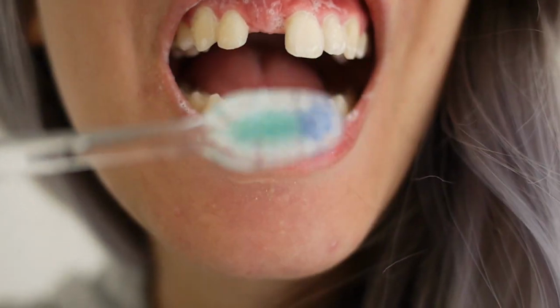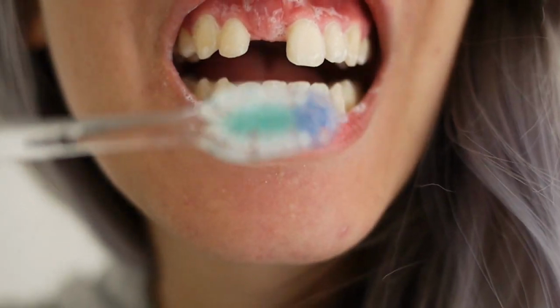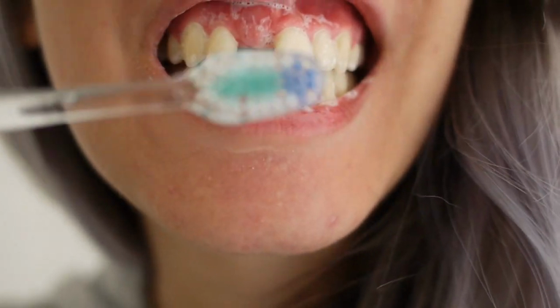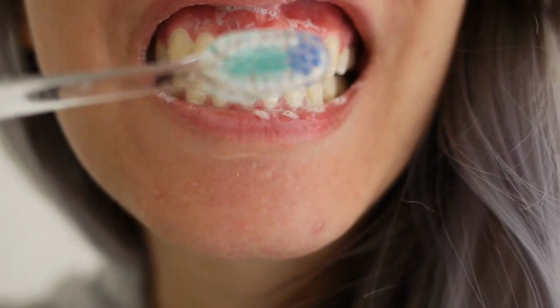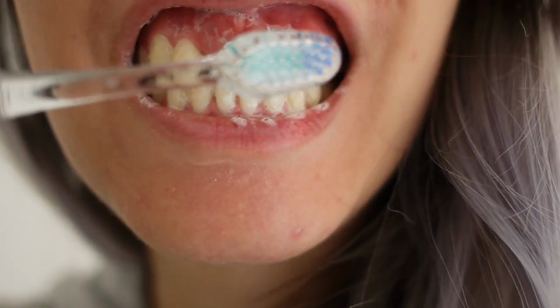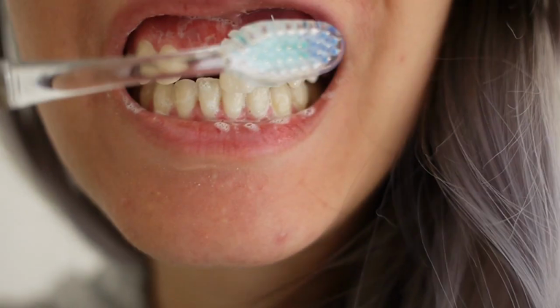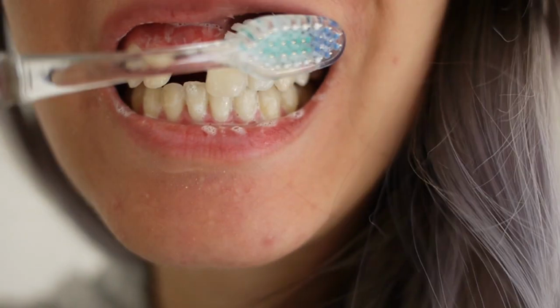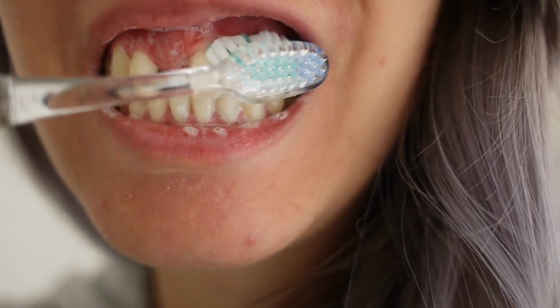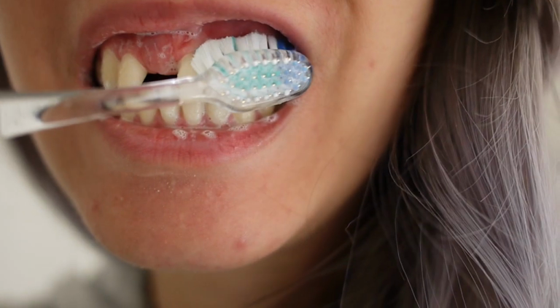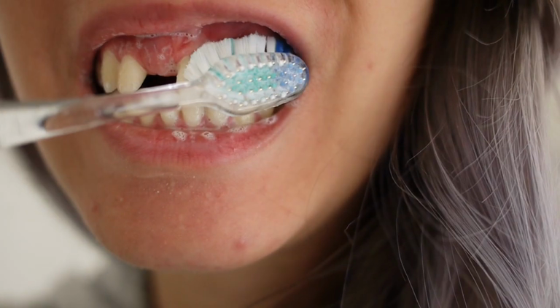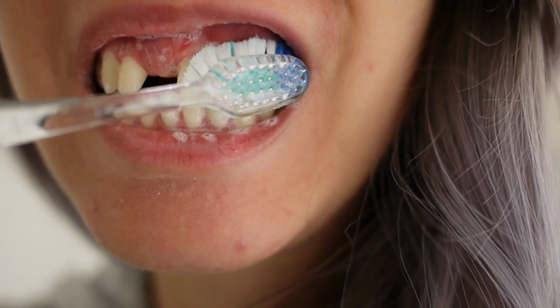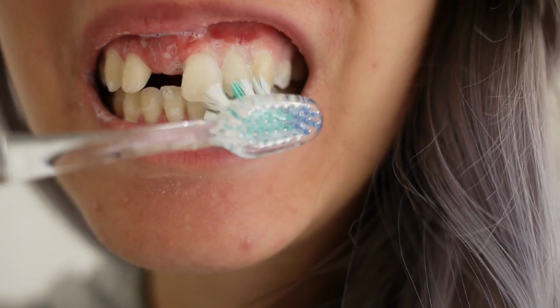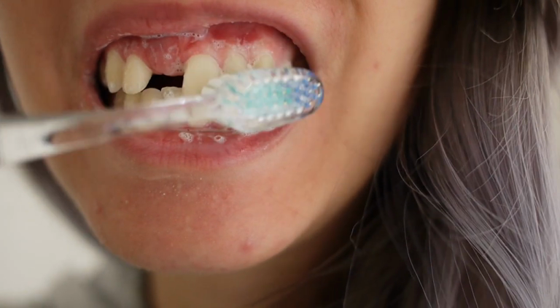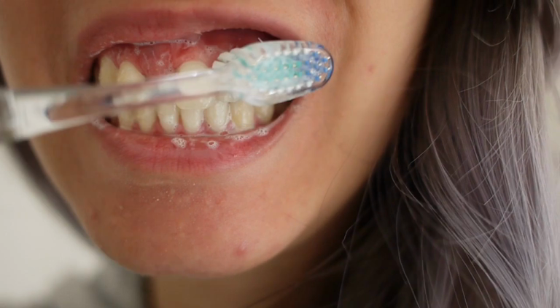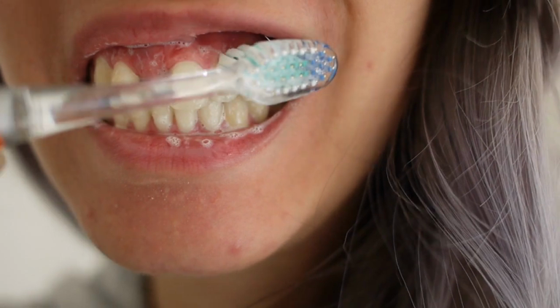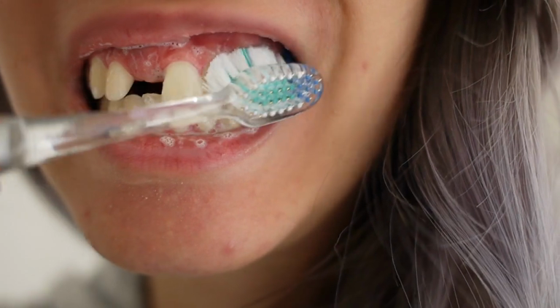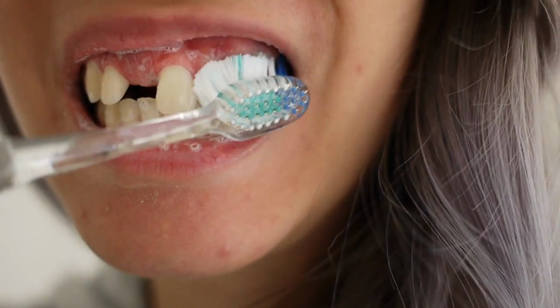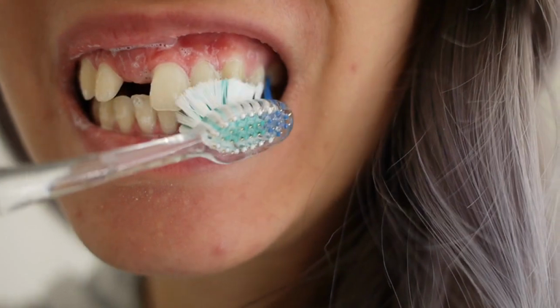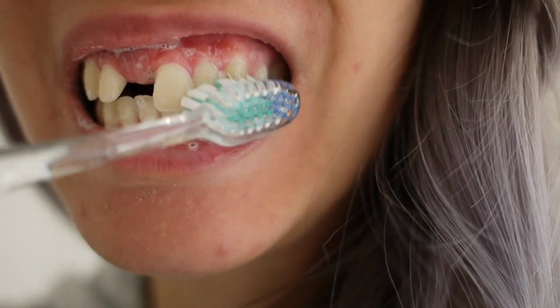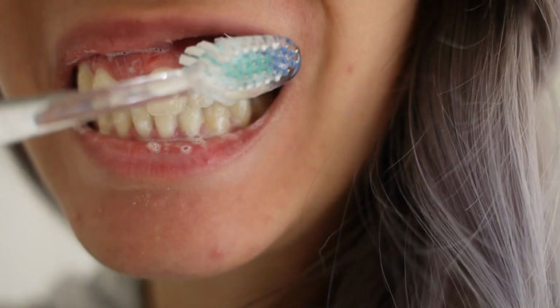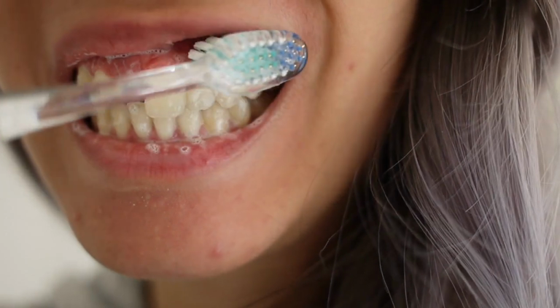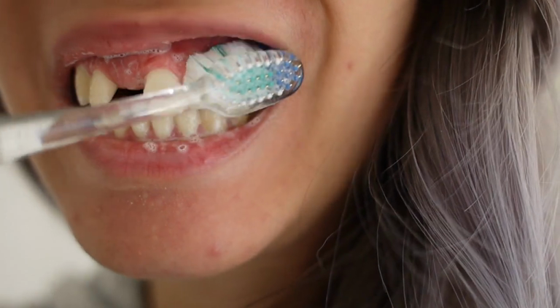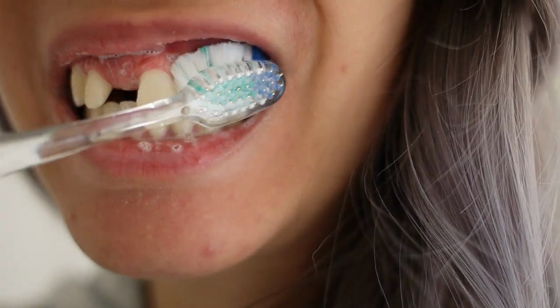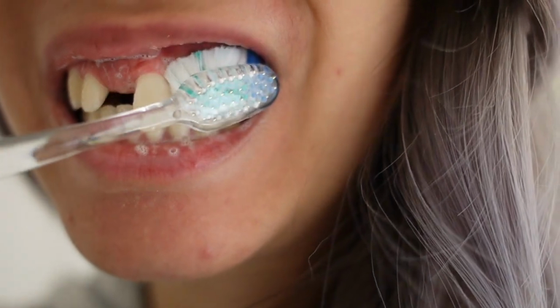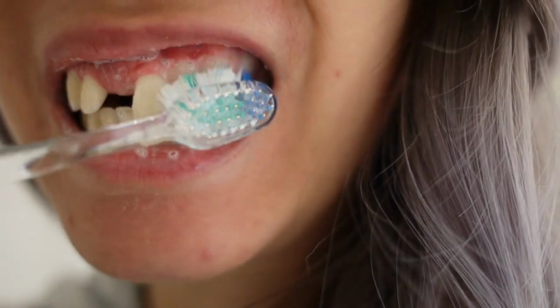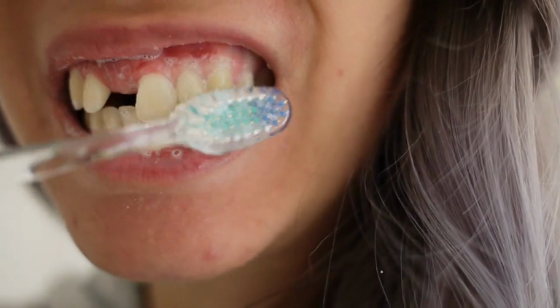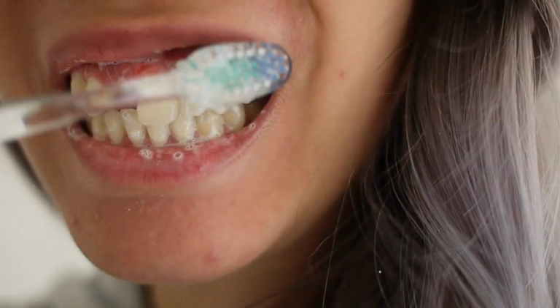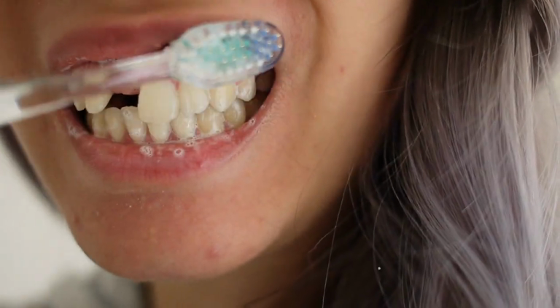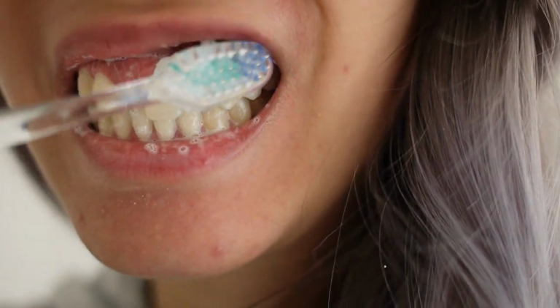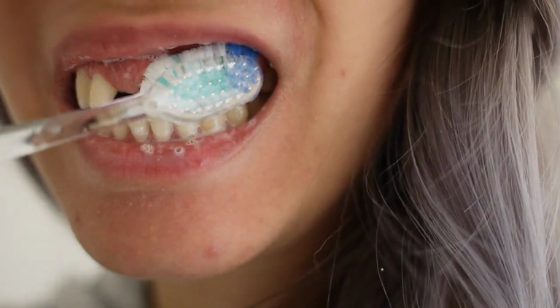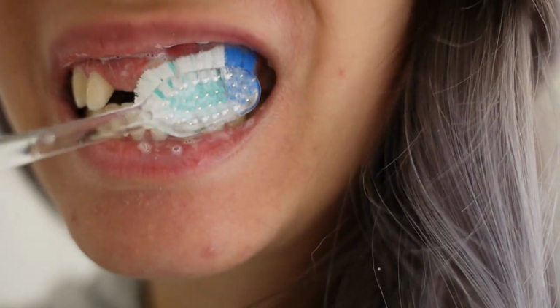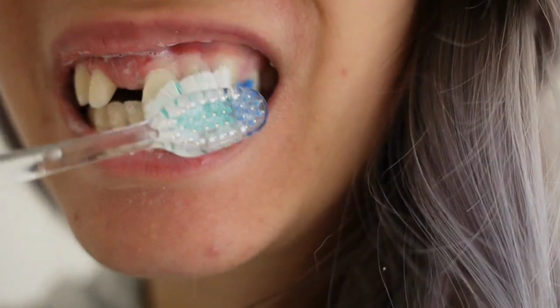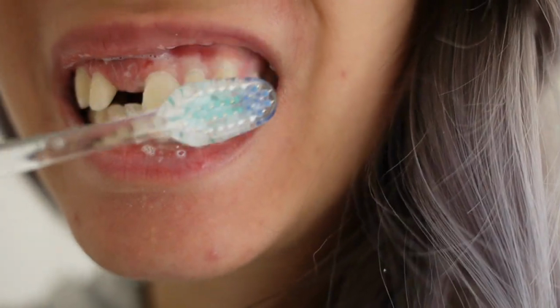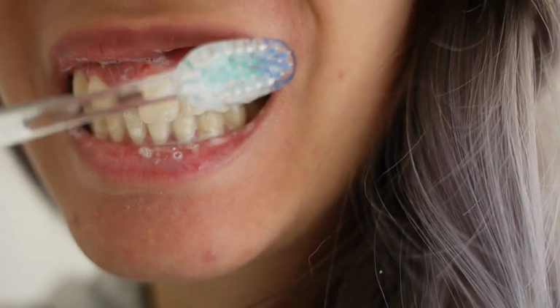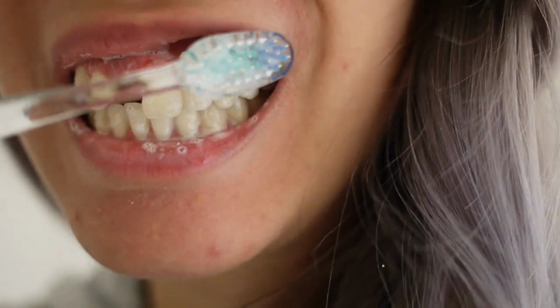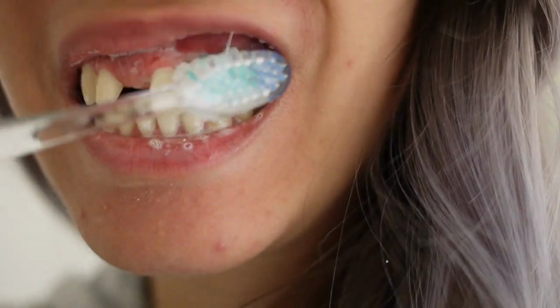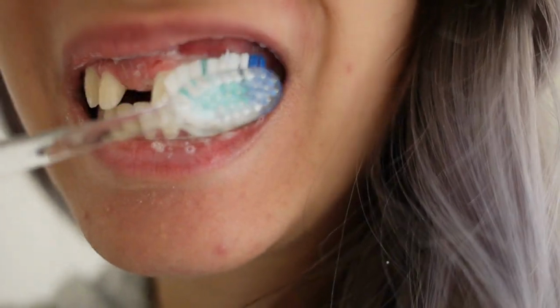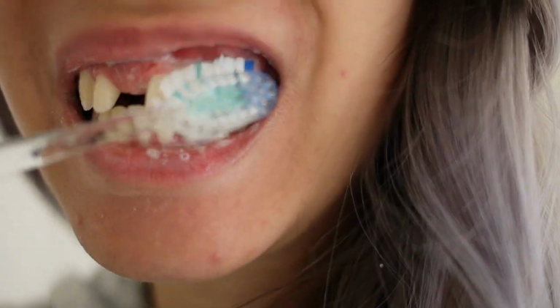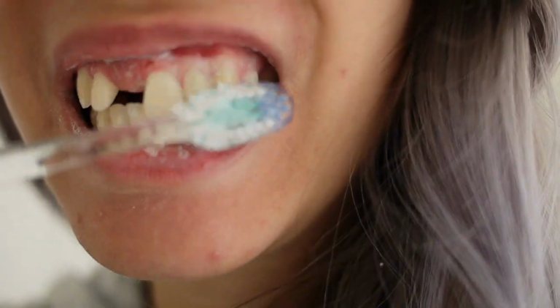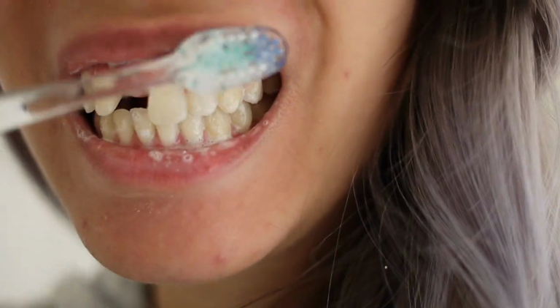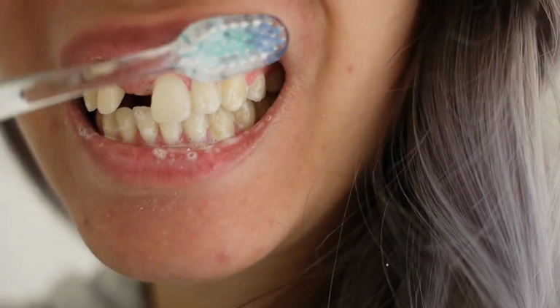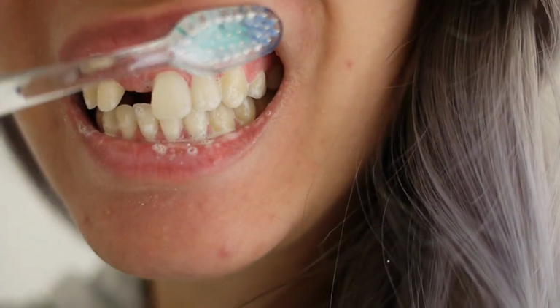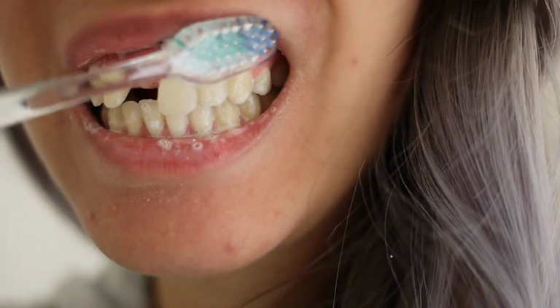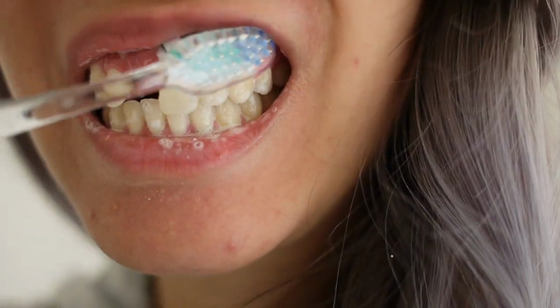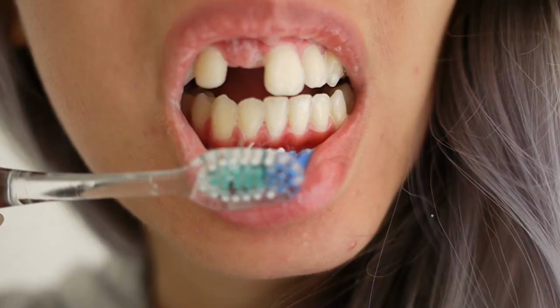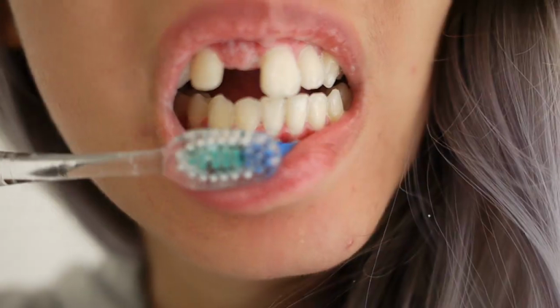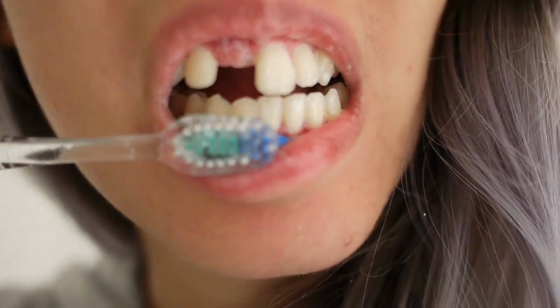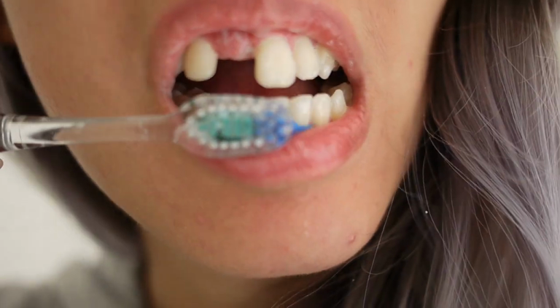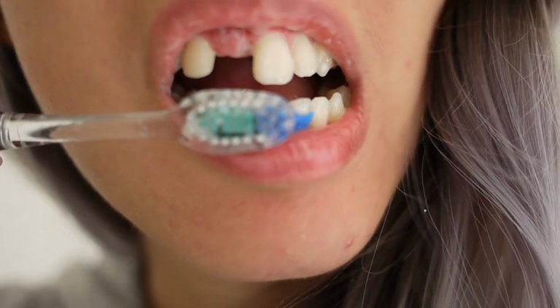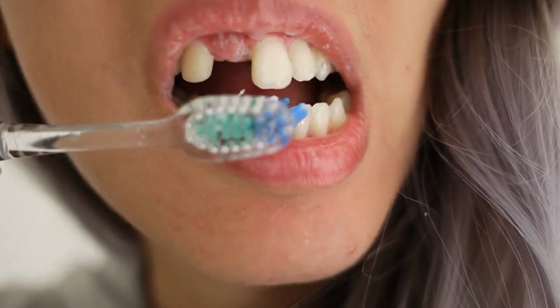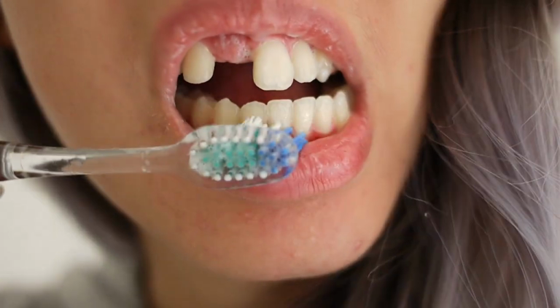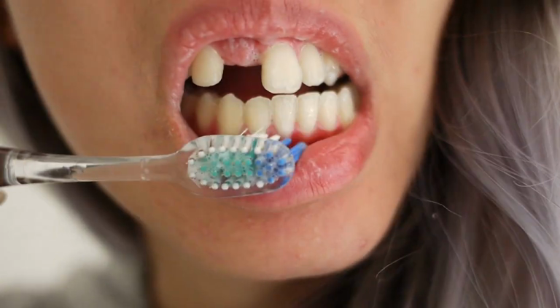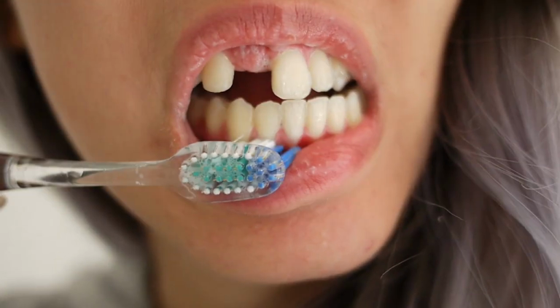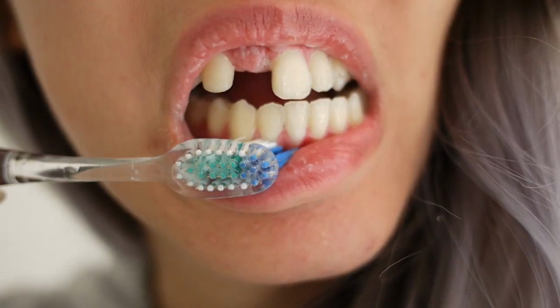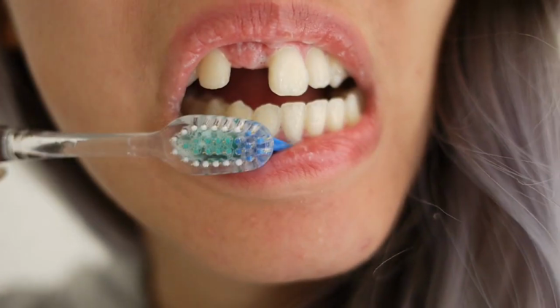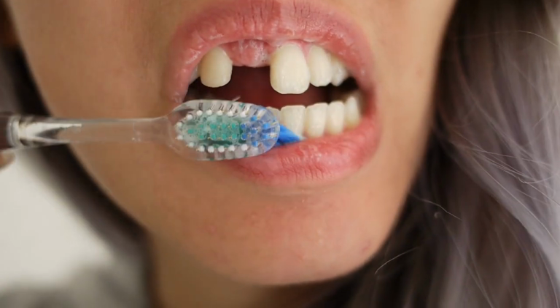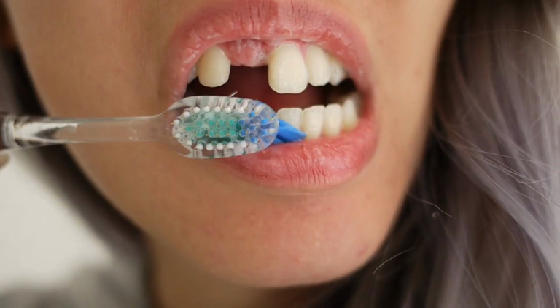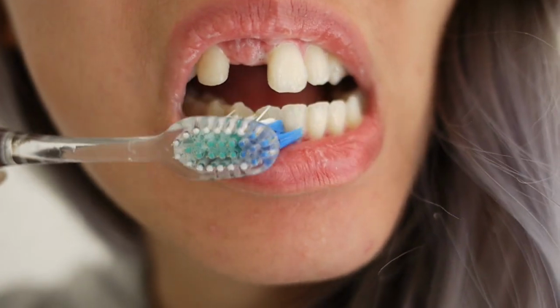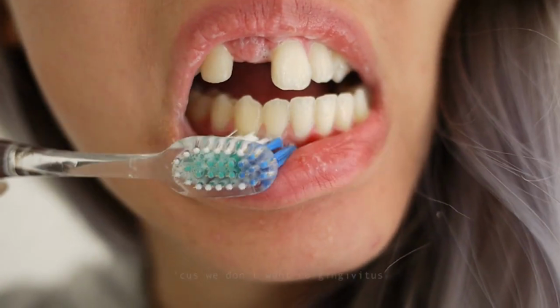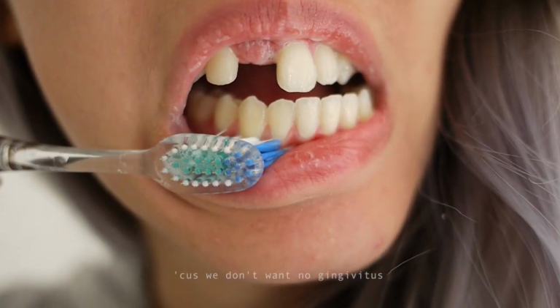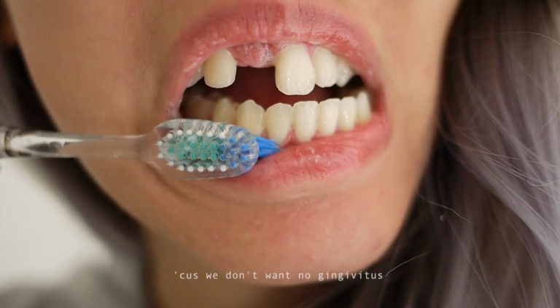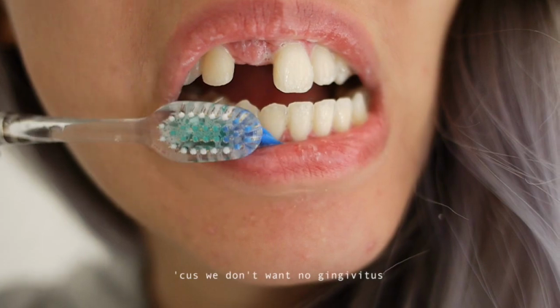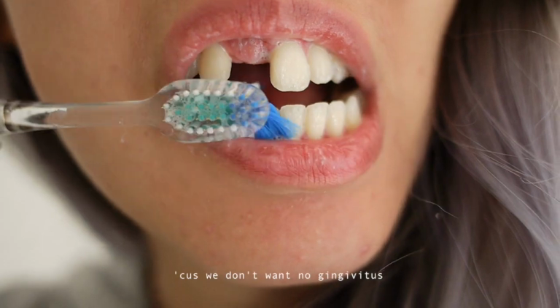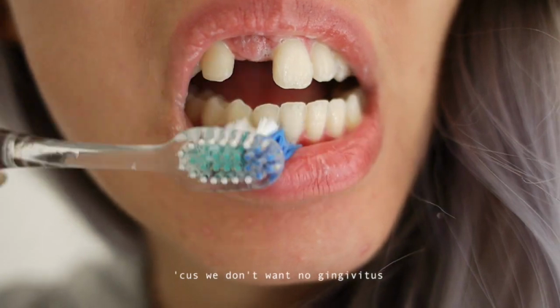Along with brushing and flossing and everything else mentioned in this video, it's important to massage your gums so they're stimulated and healthy.